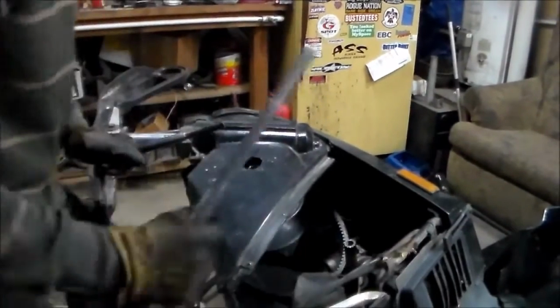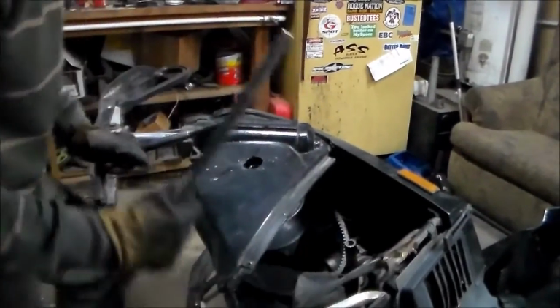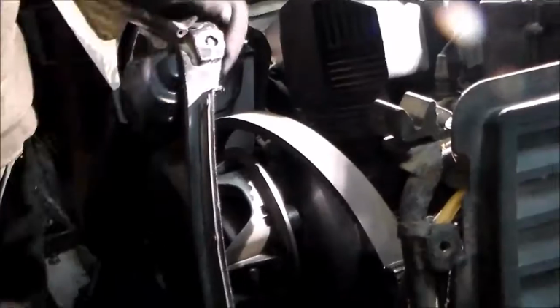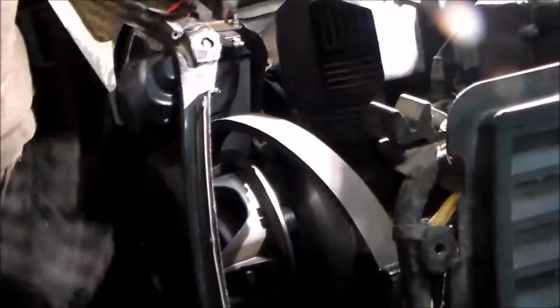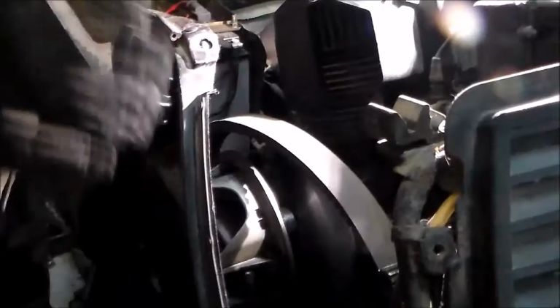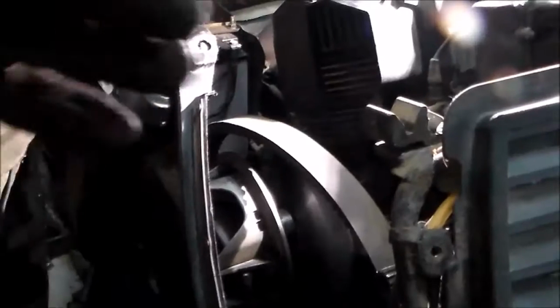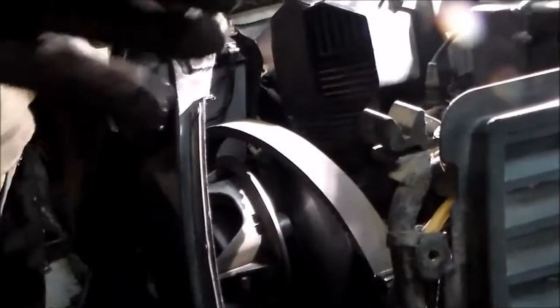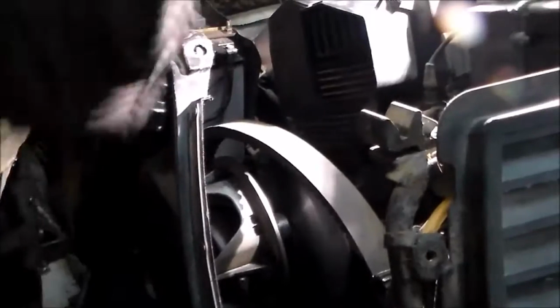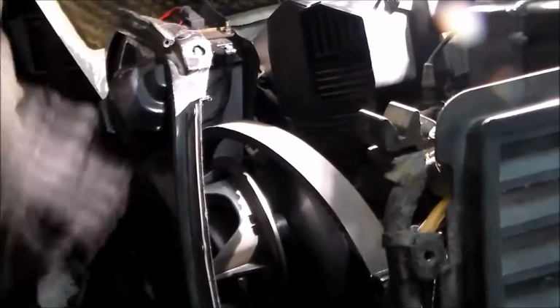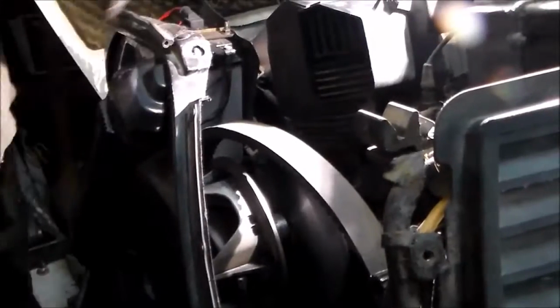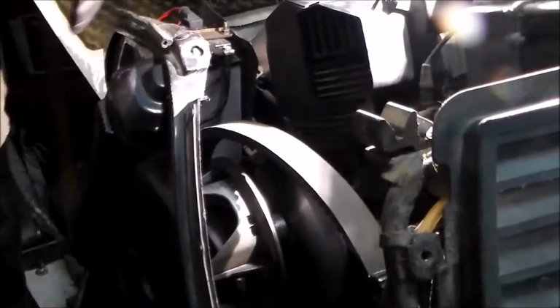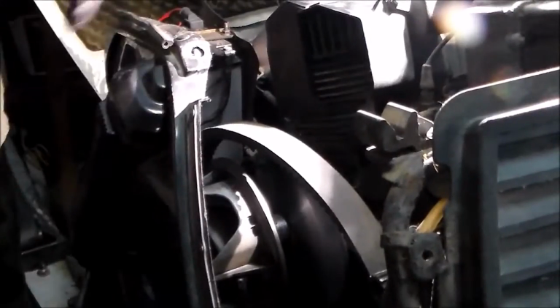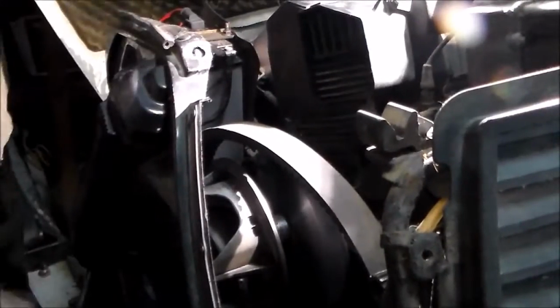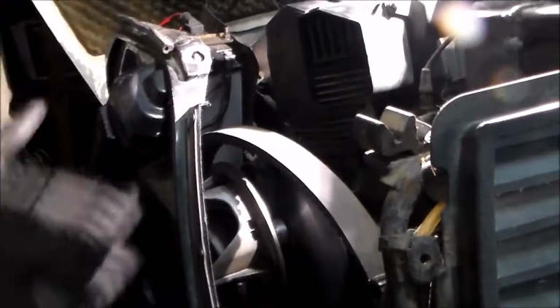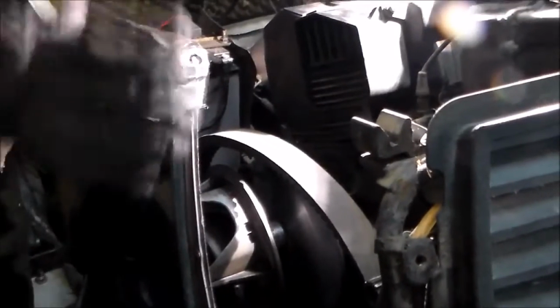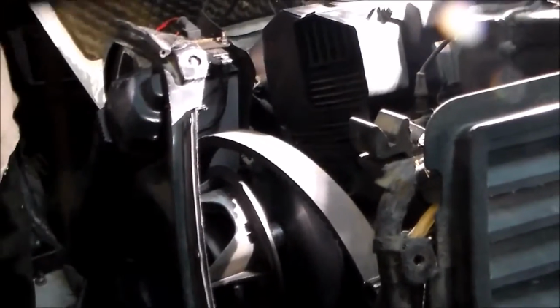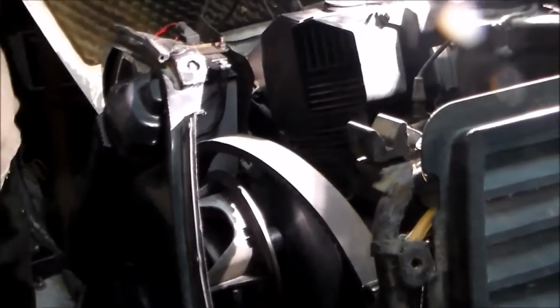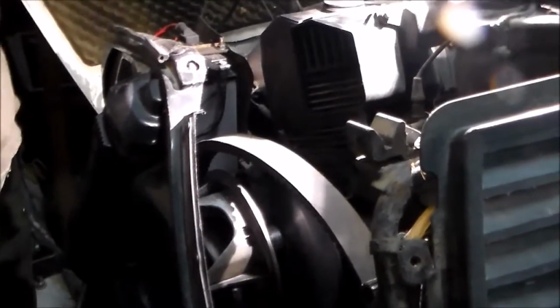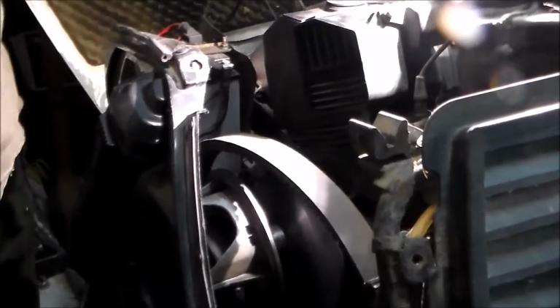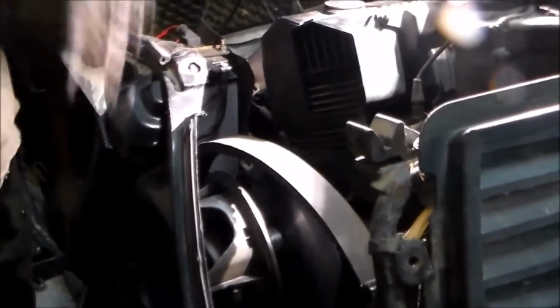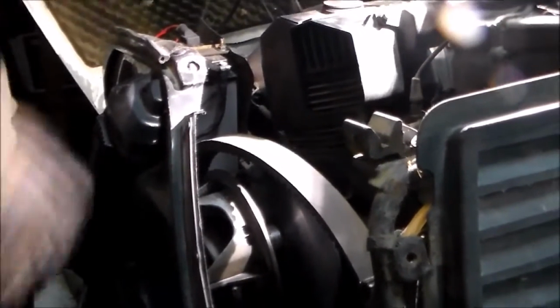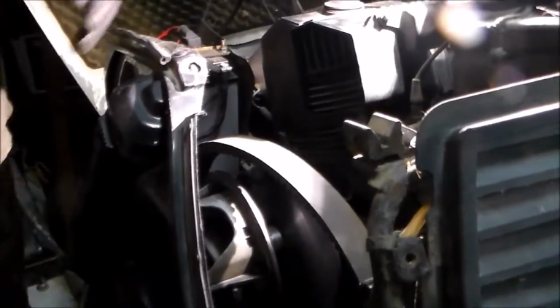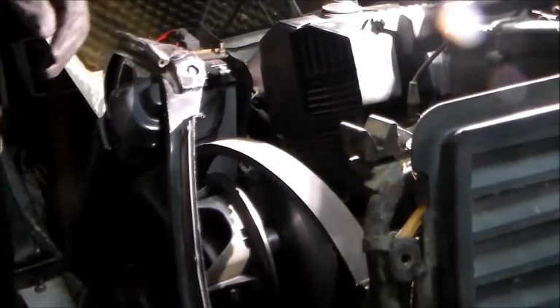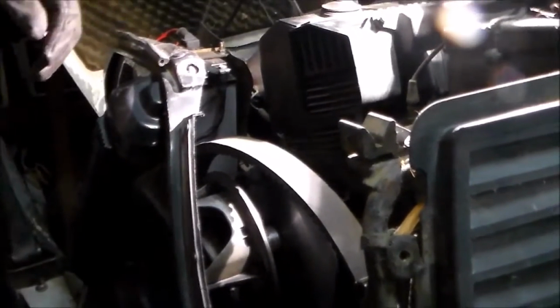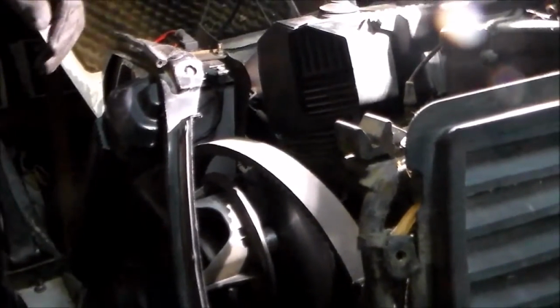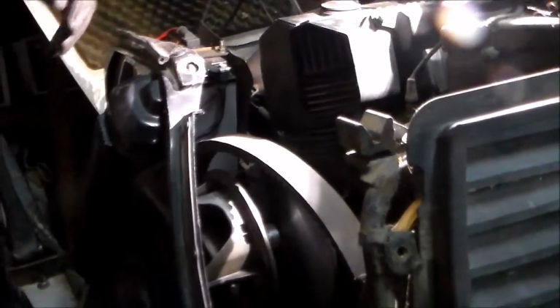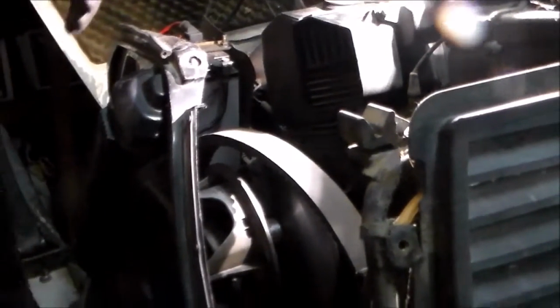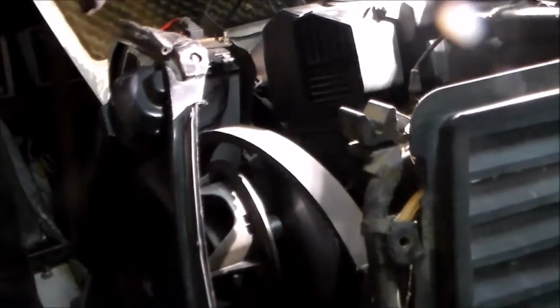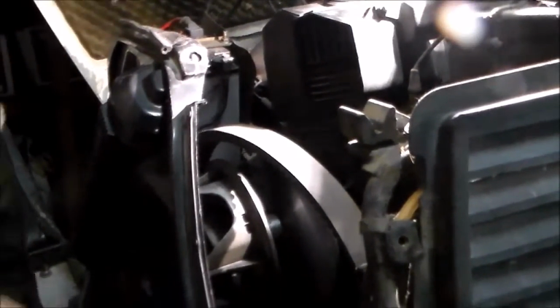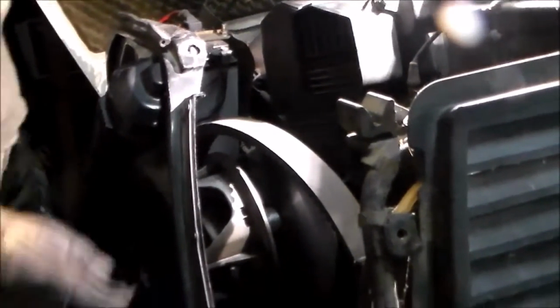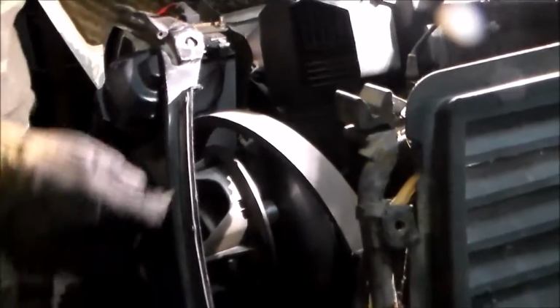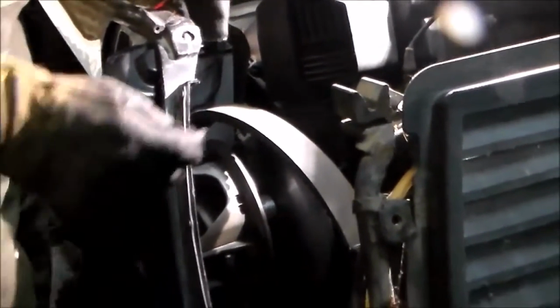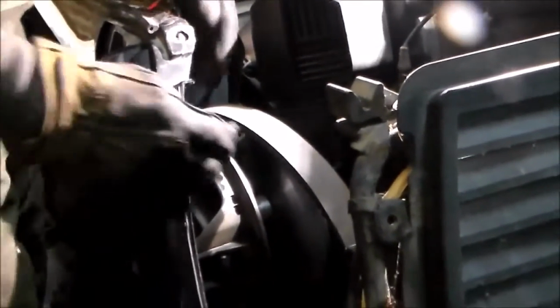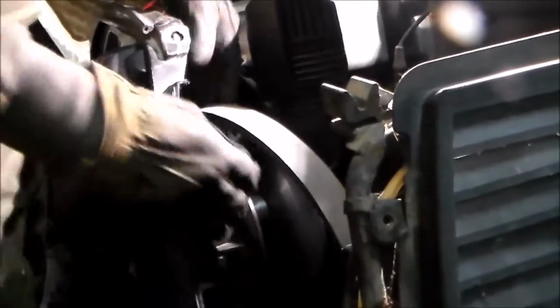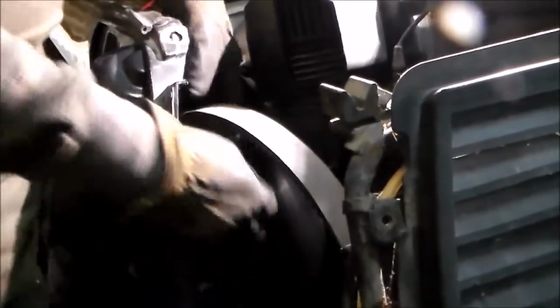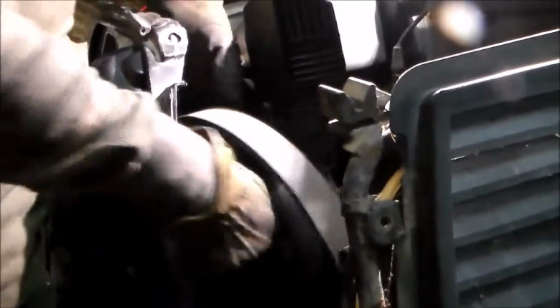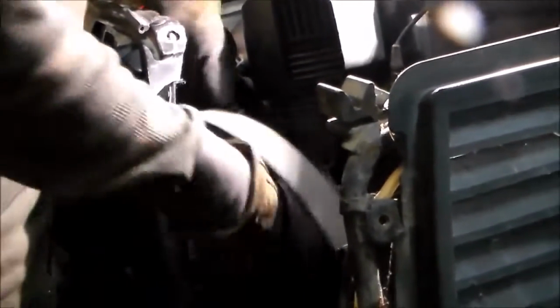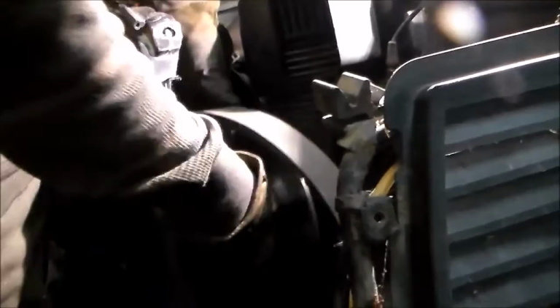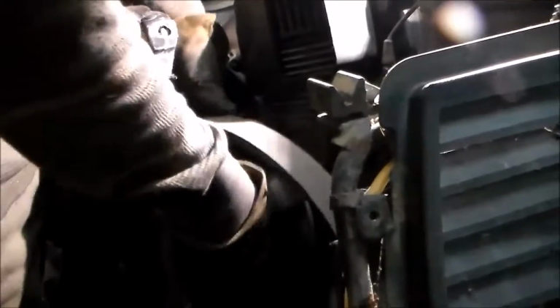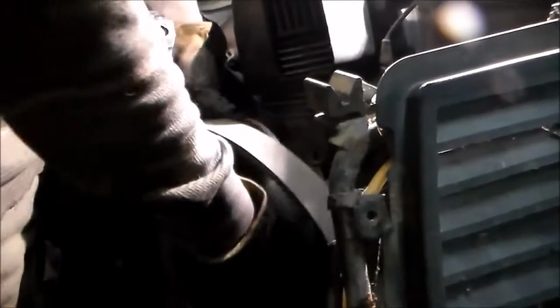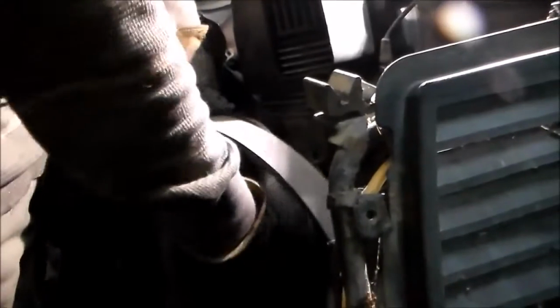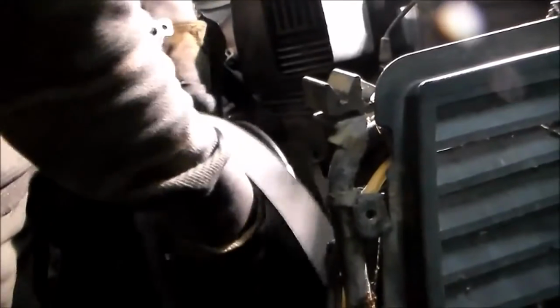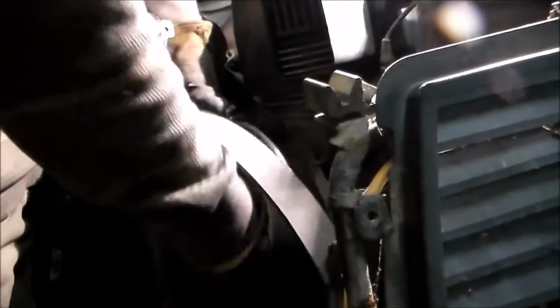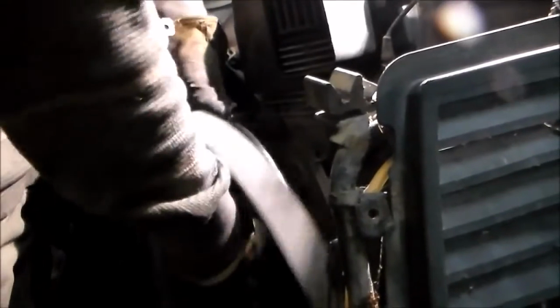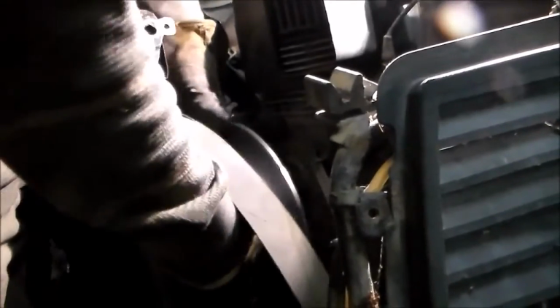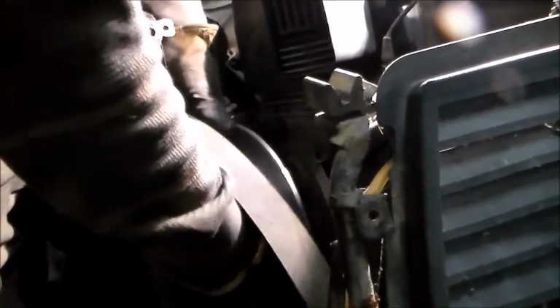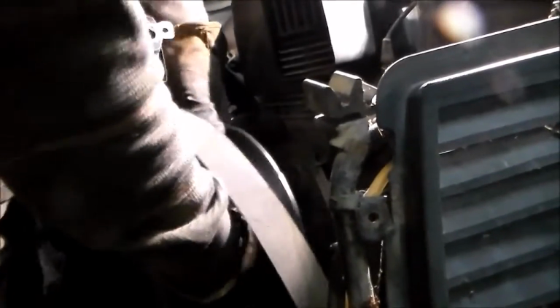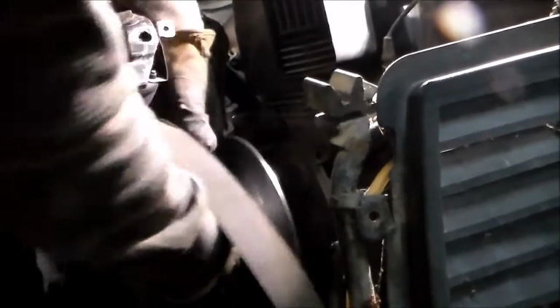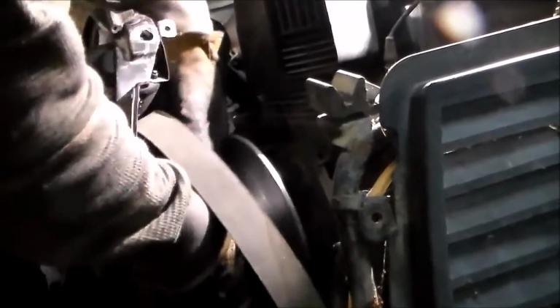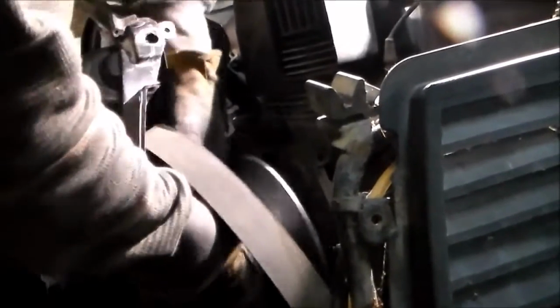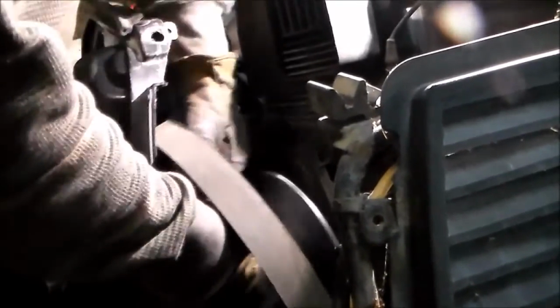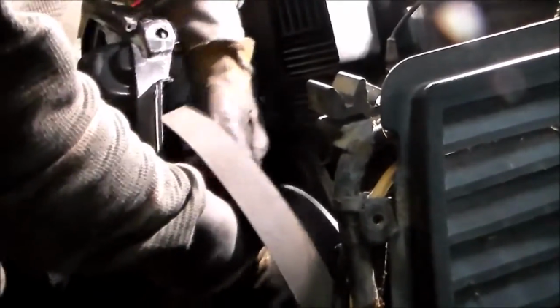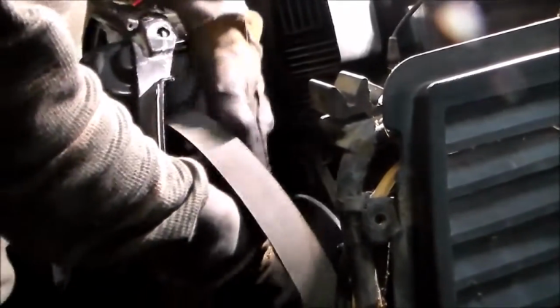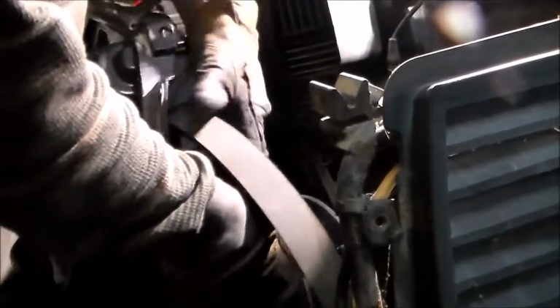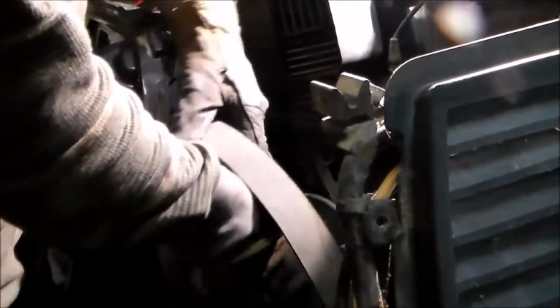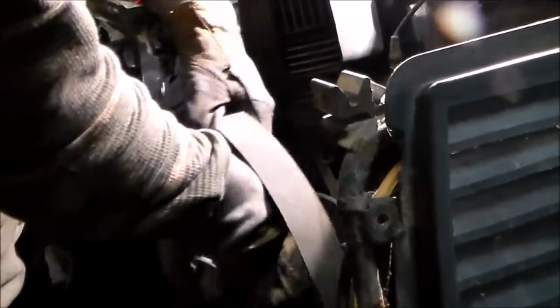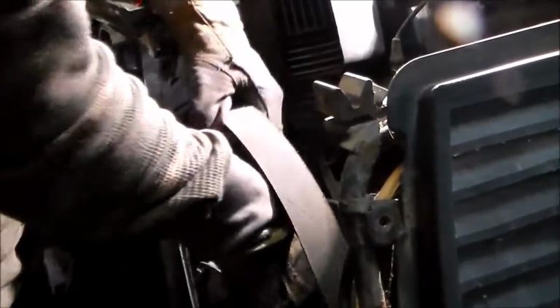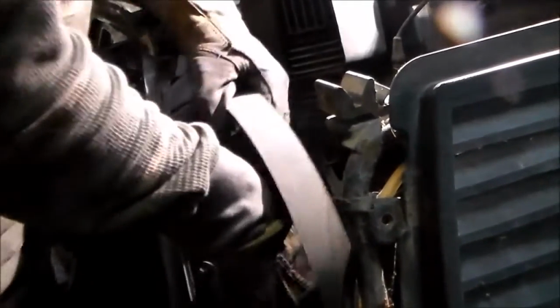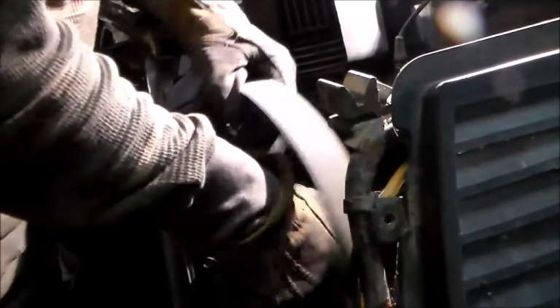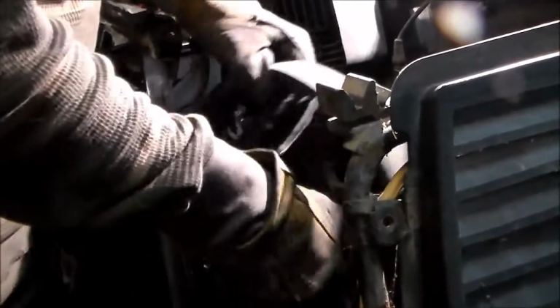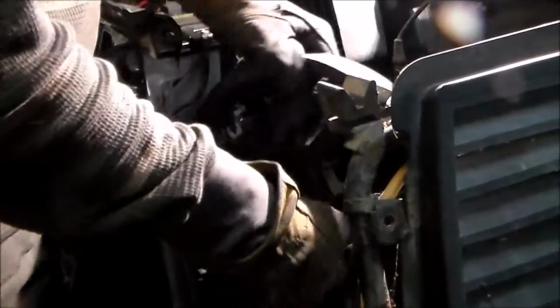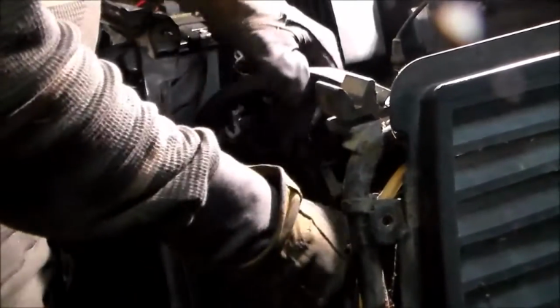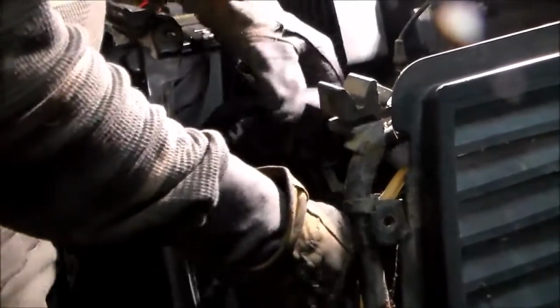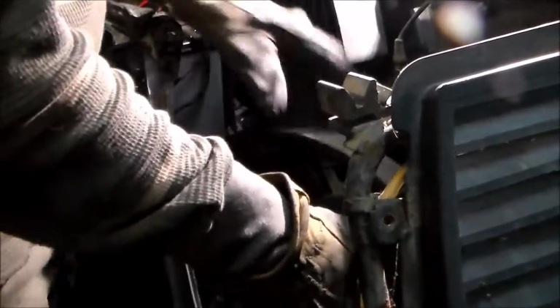So we got it back up on the lift and not on its side anymore. So you can see the clutch is free — it comes right out.